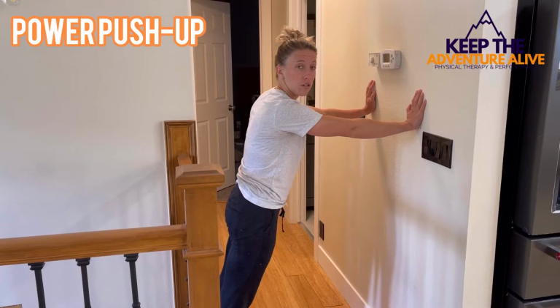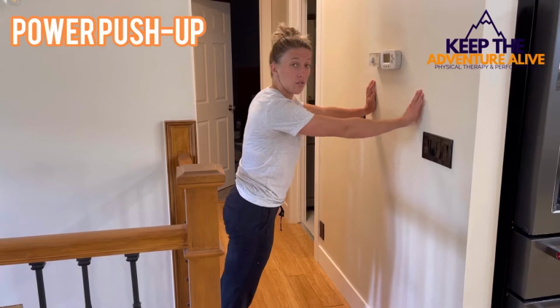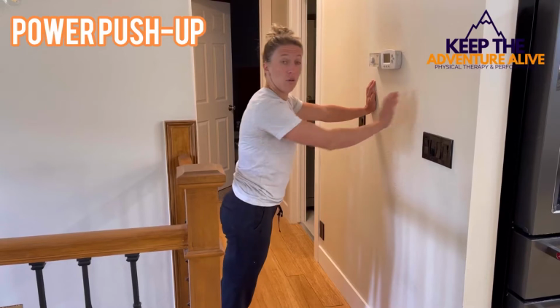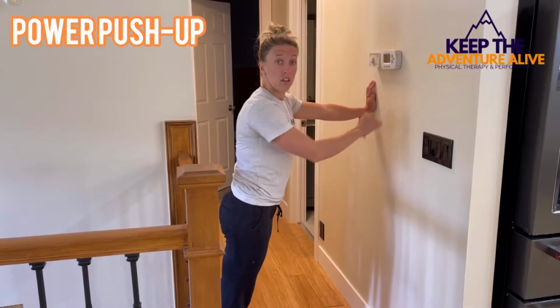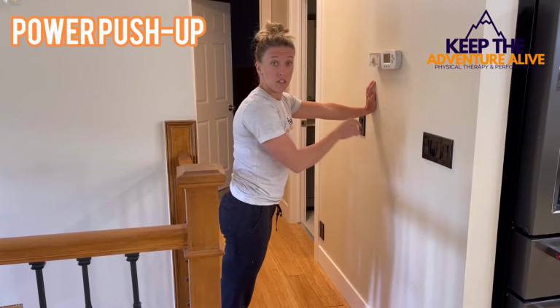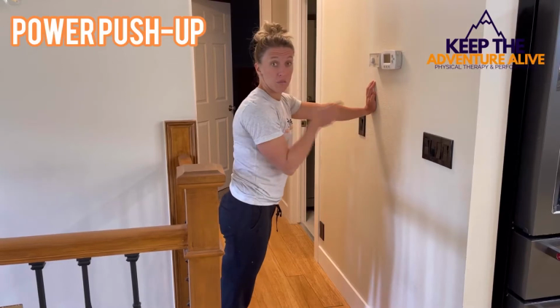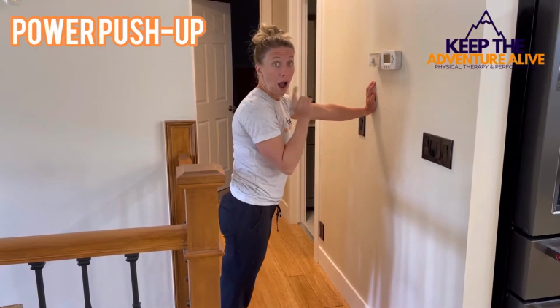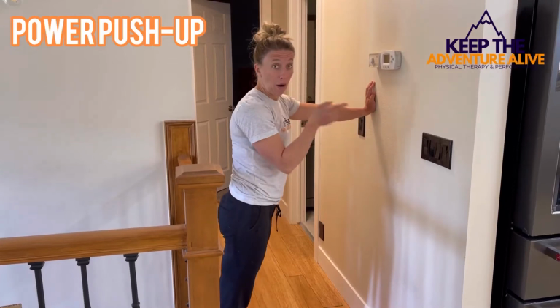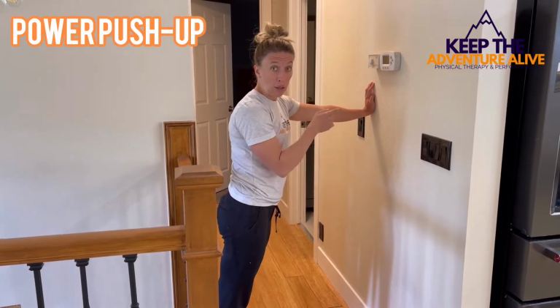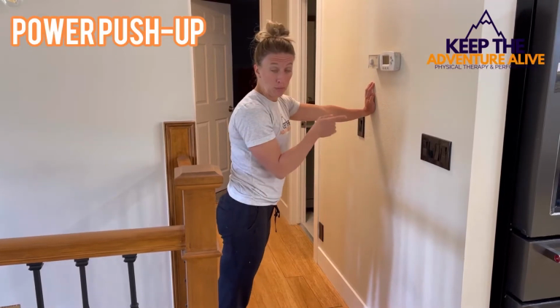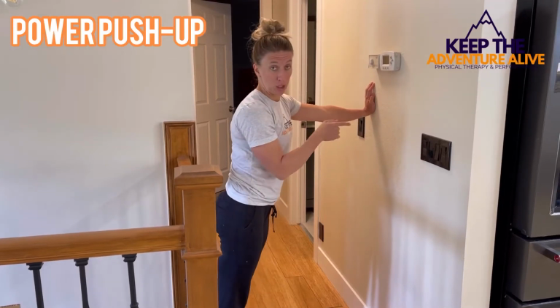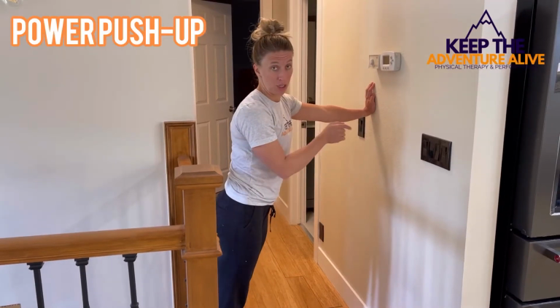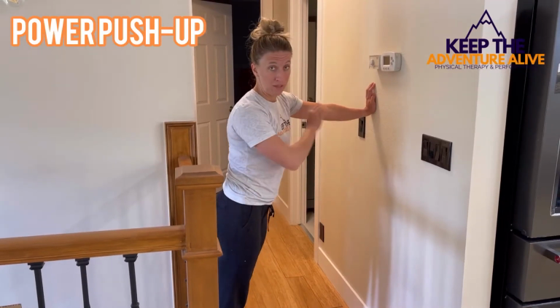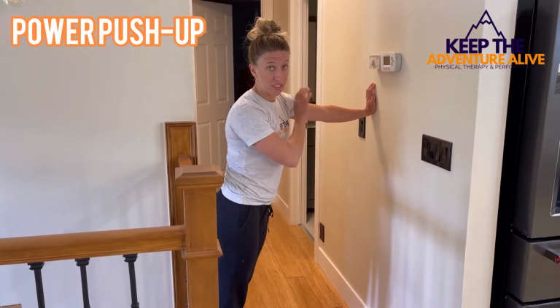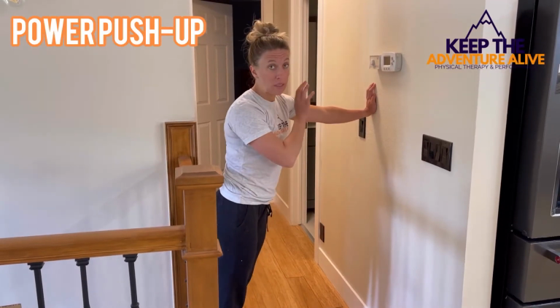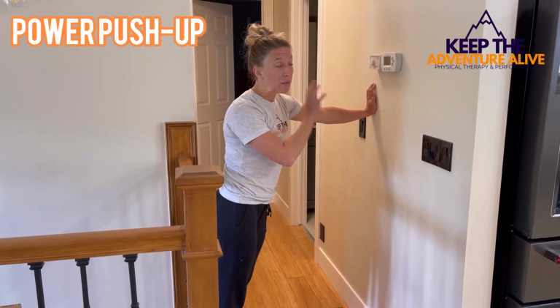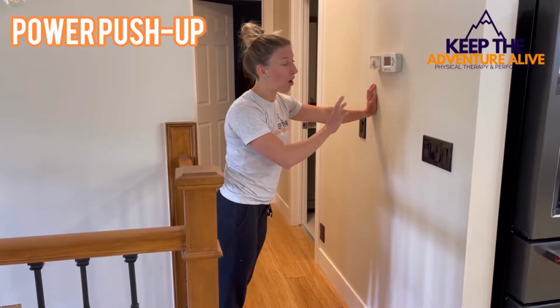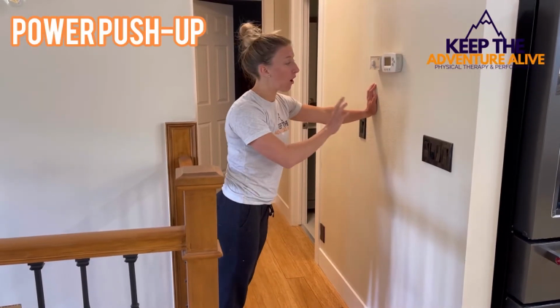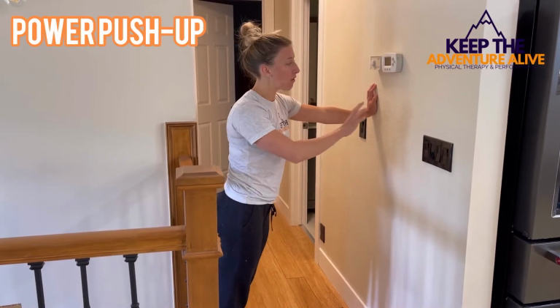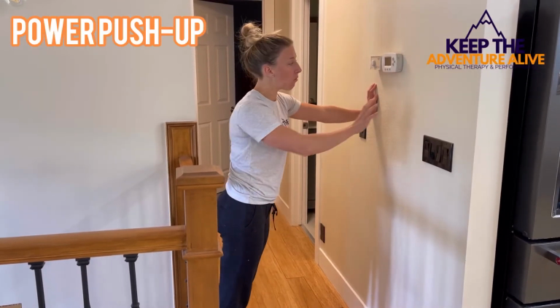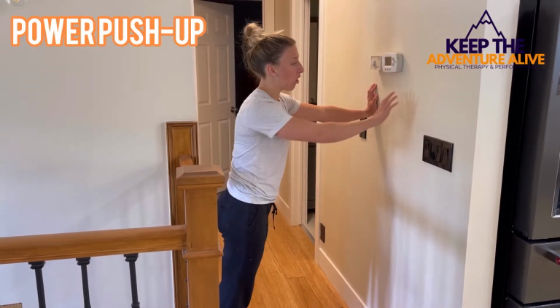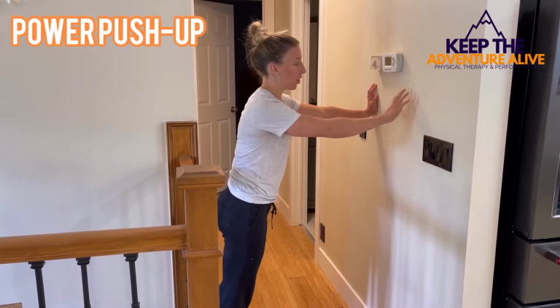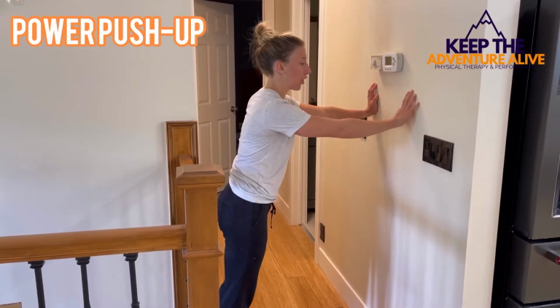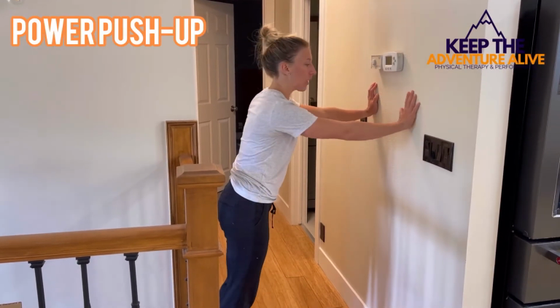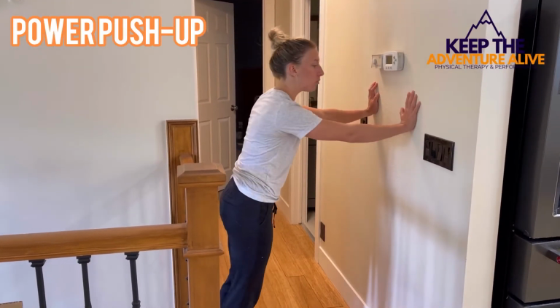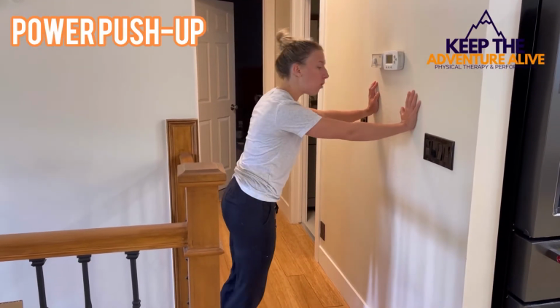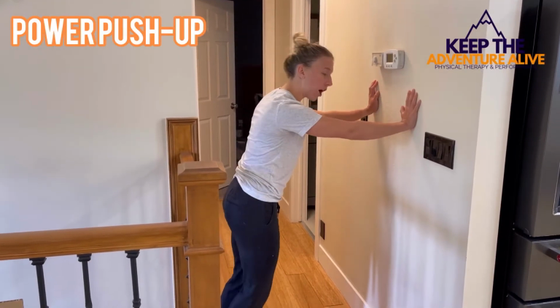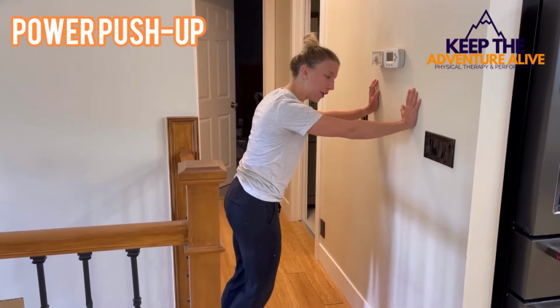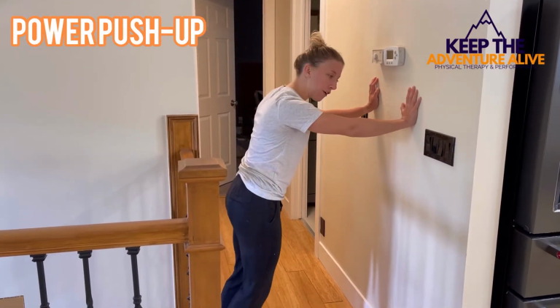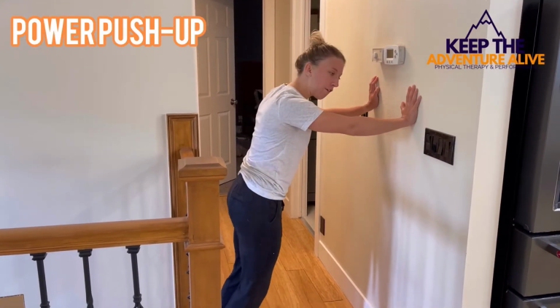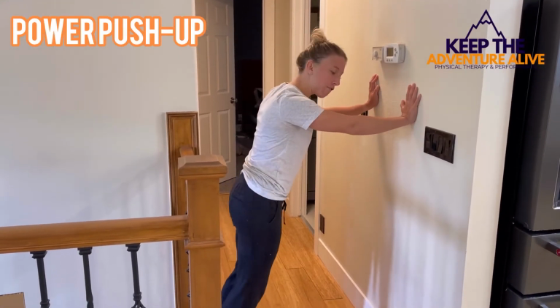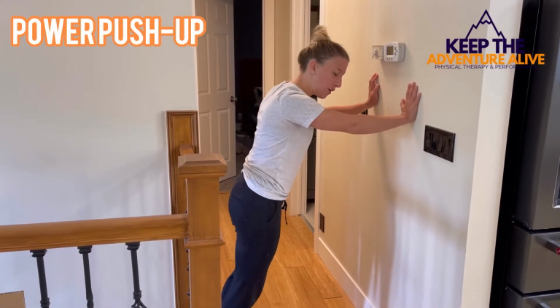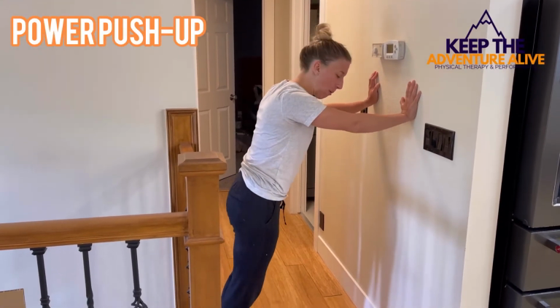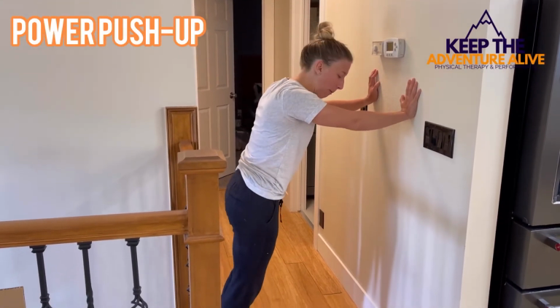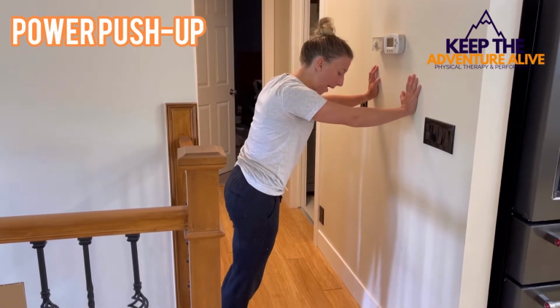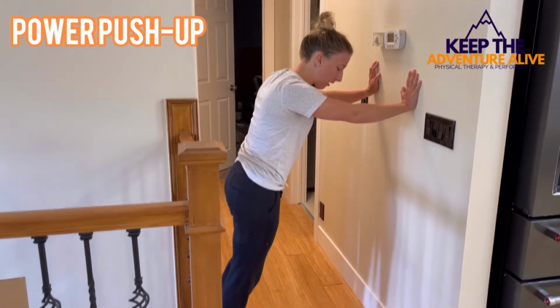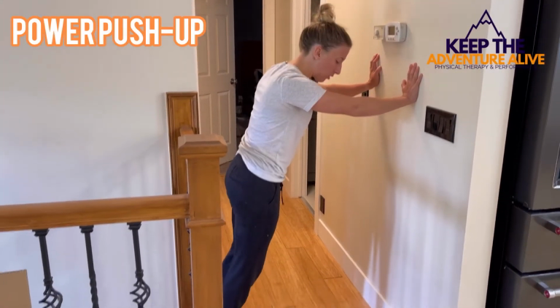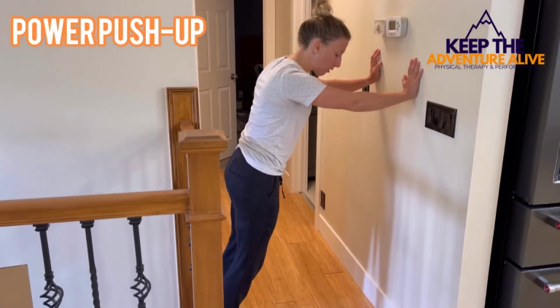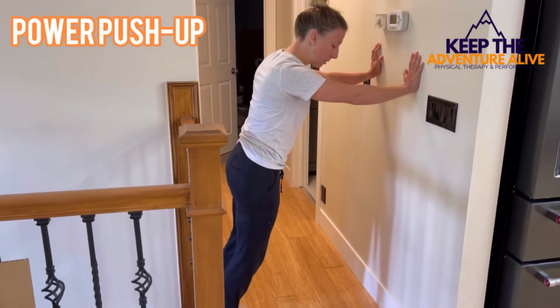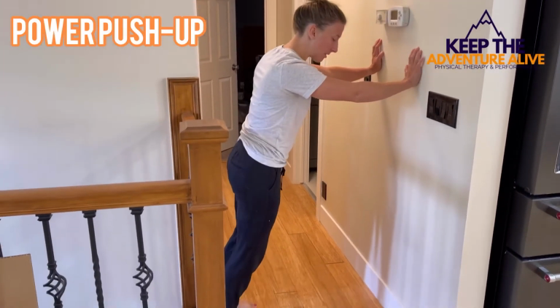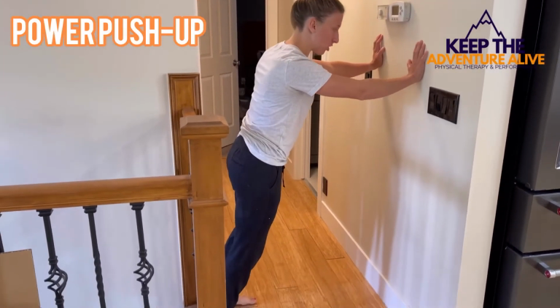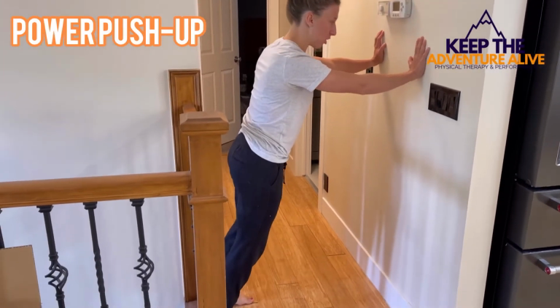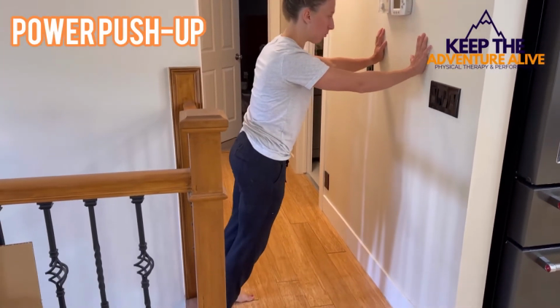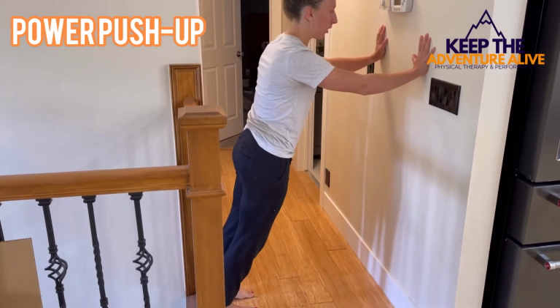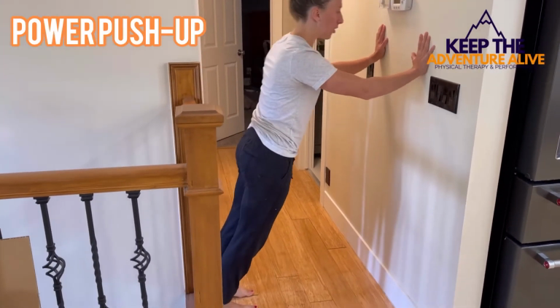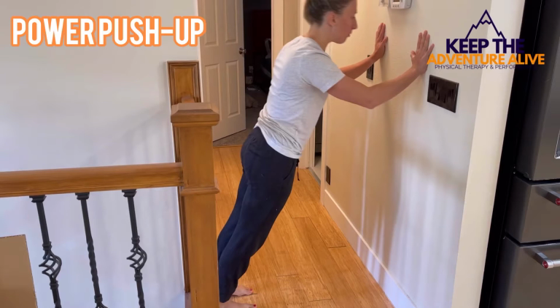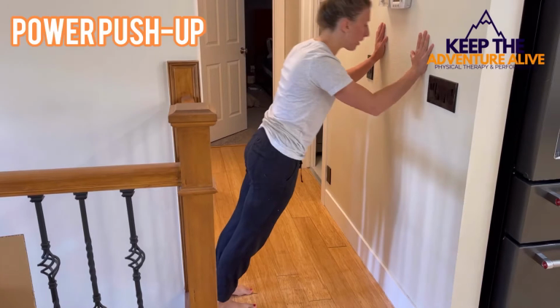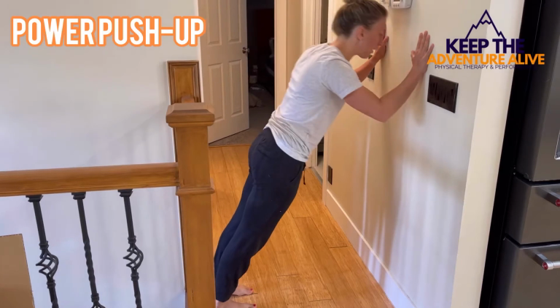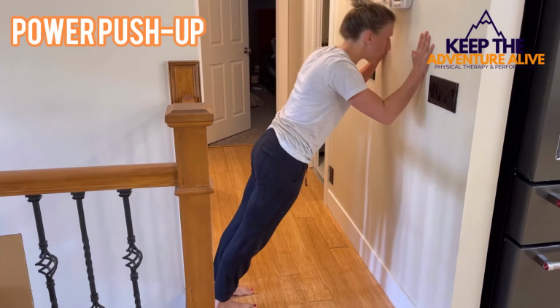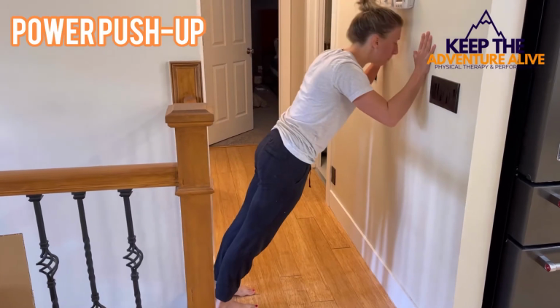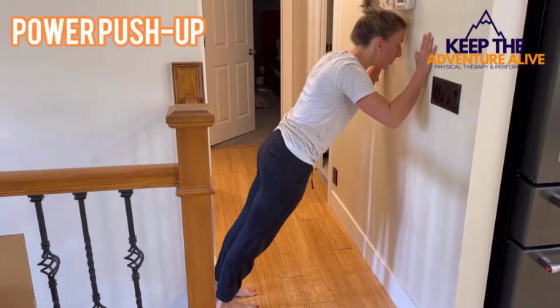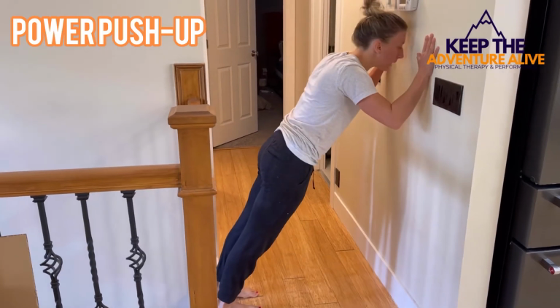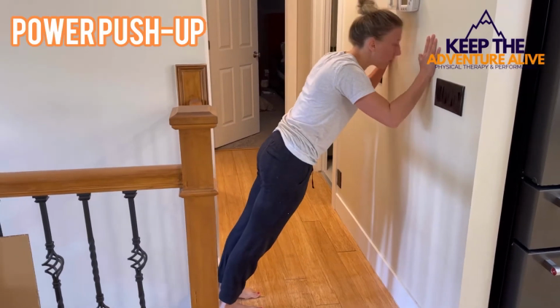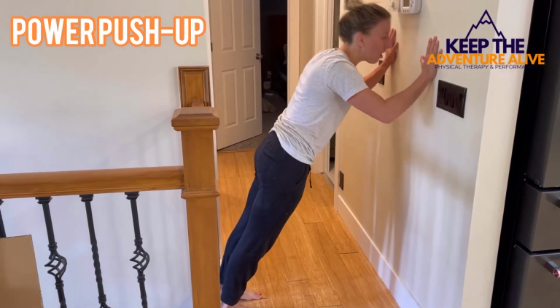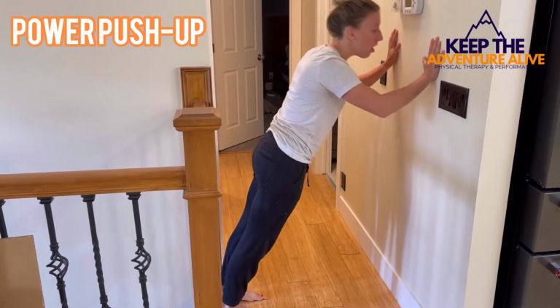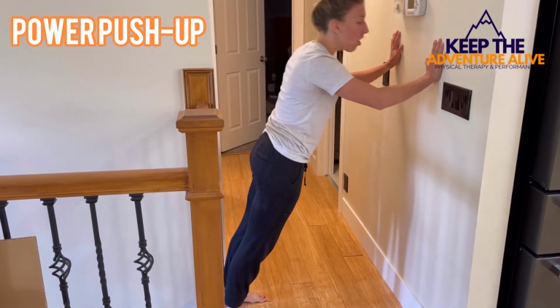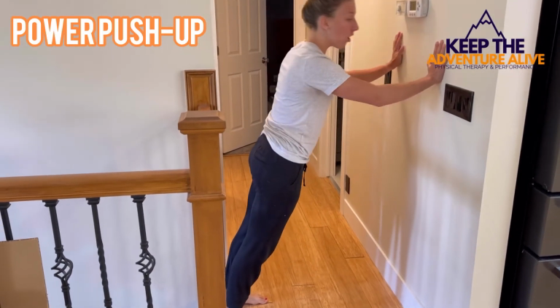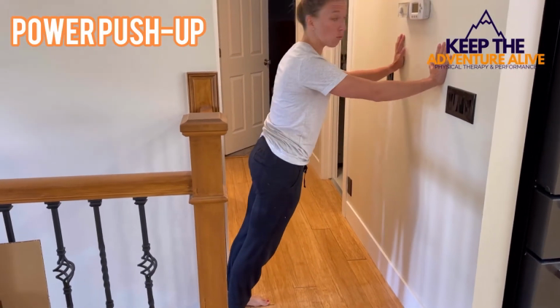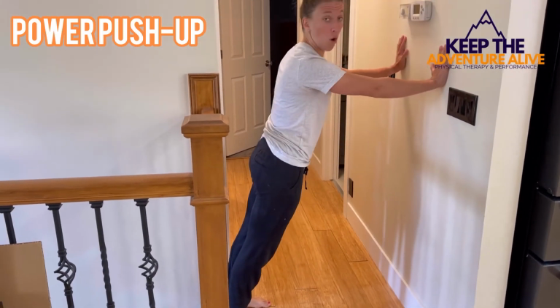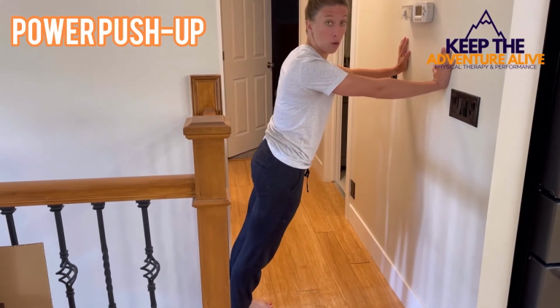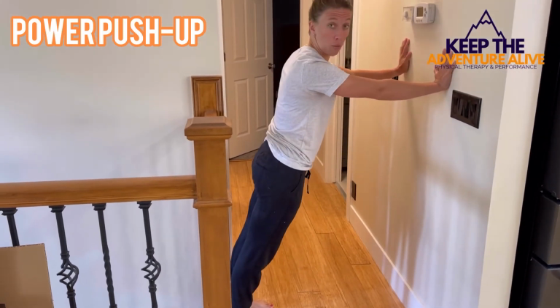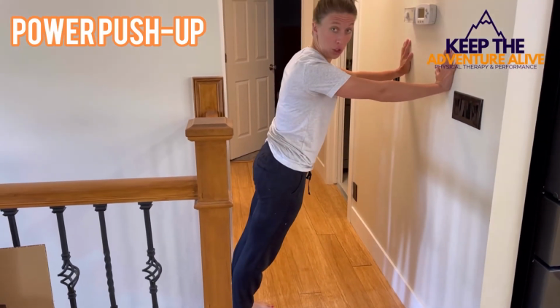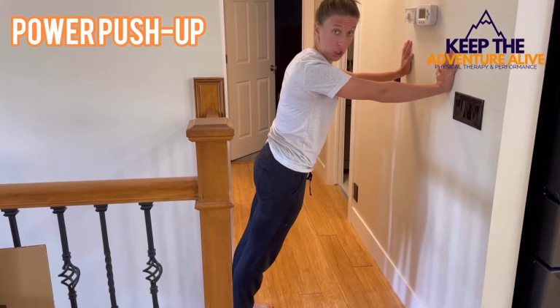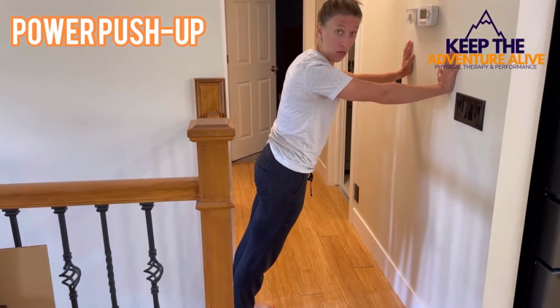So for this power push-up, it's going to be on the wall. You're going to walk your feet back to a position where you can complete a wall push-up.